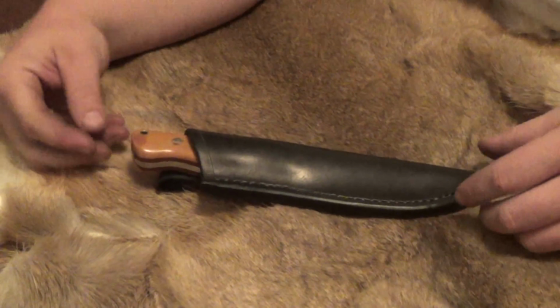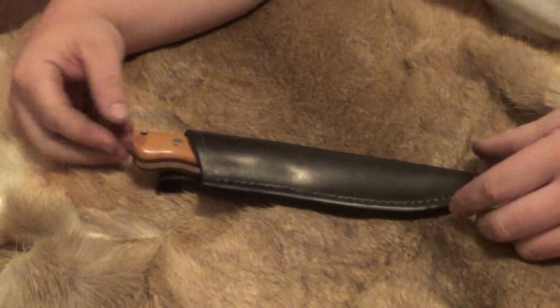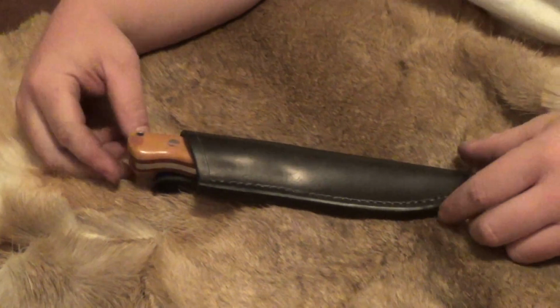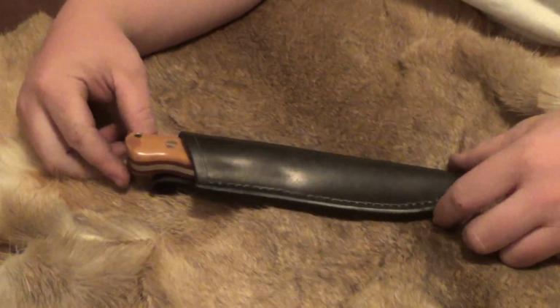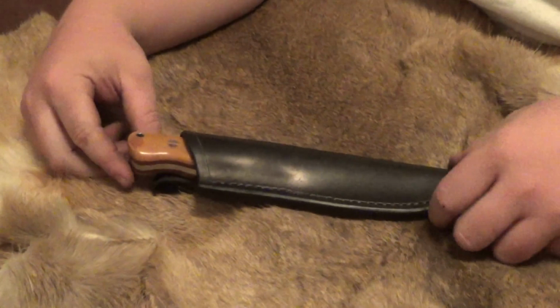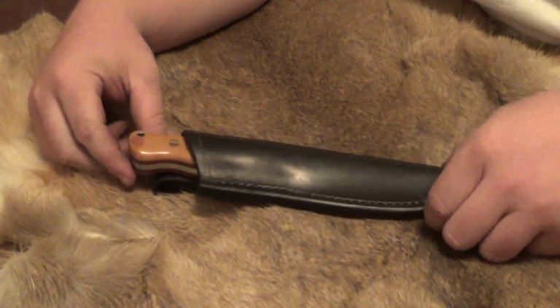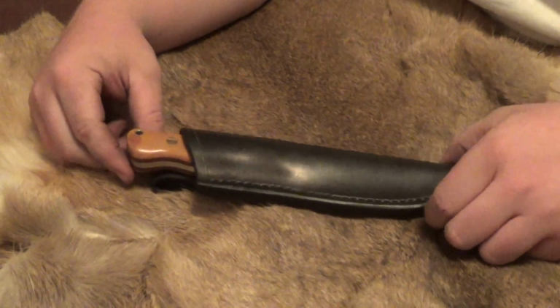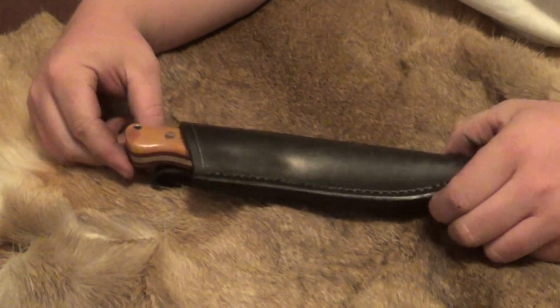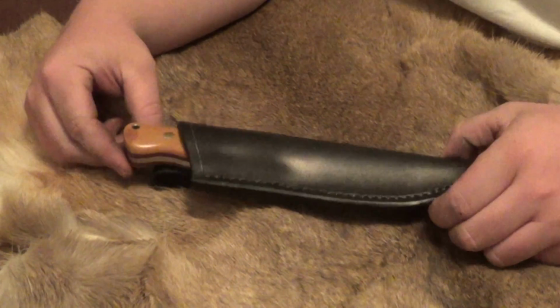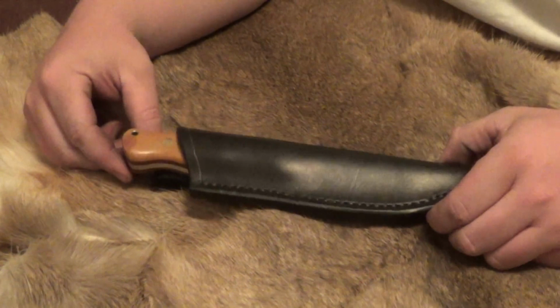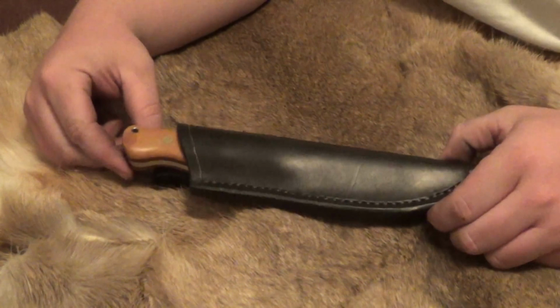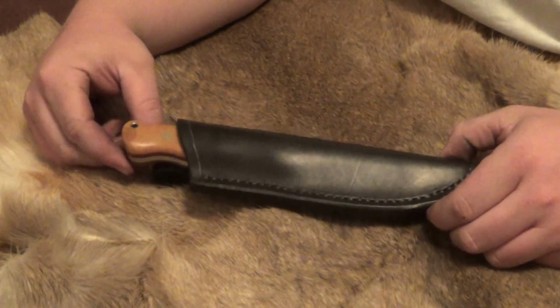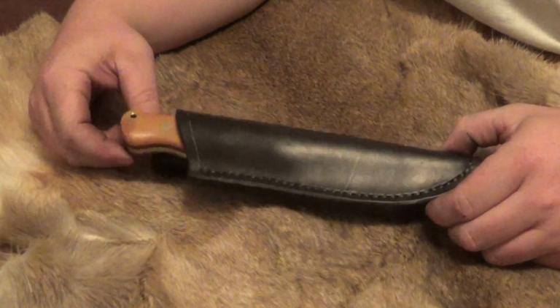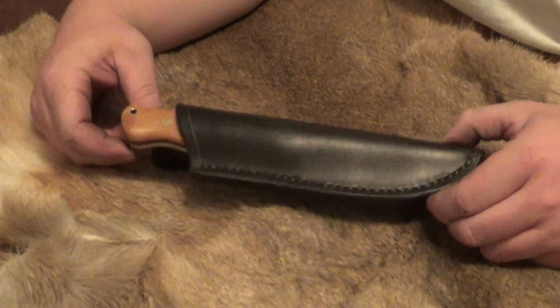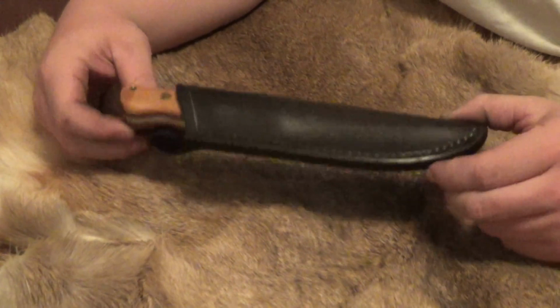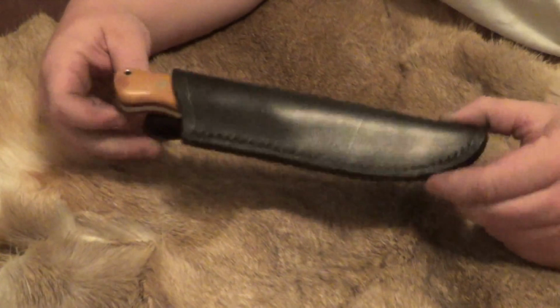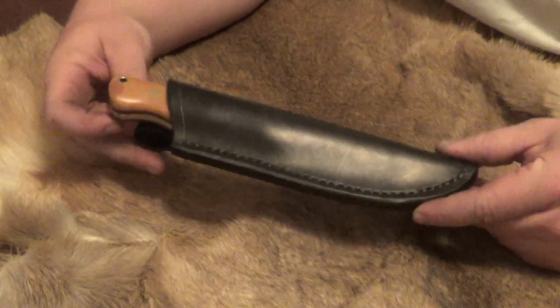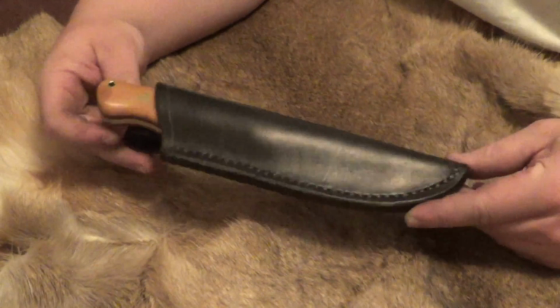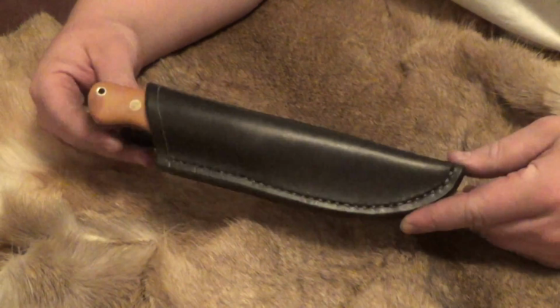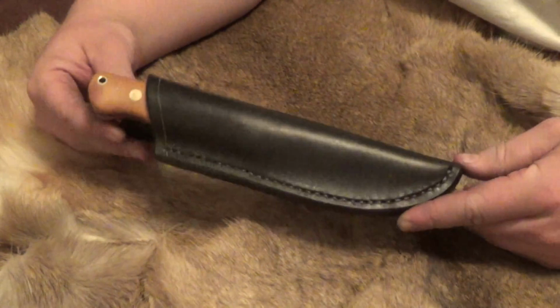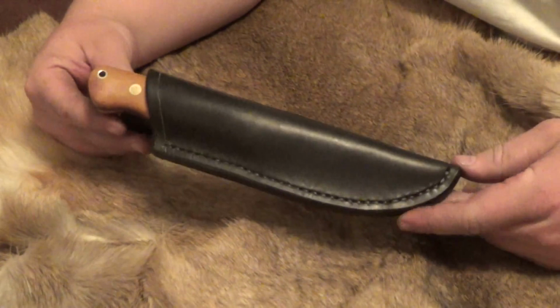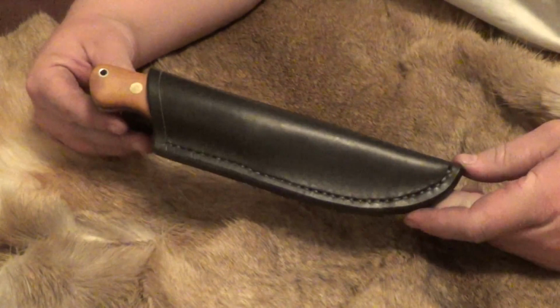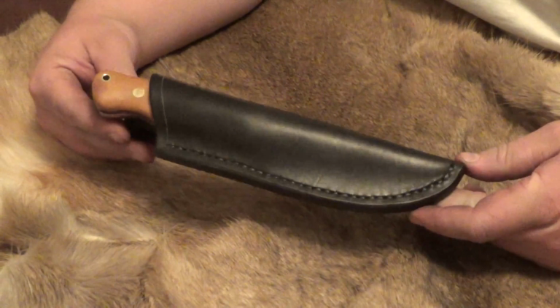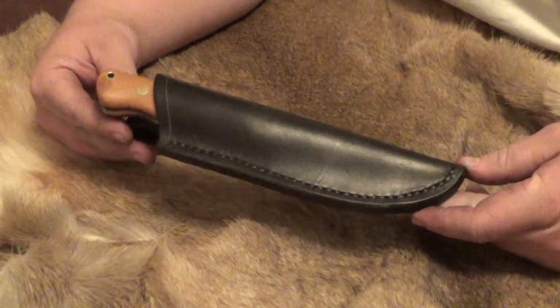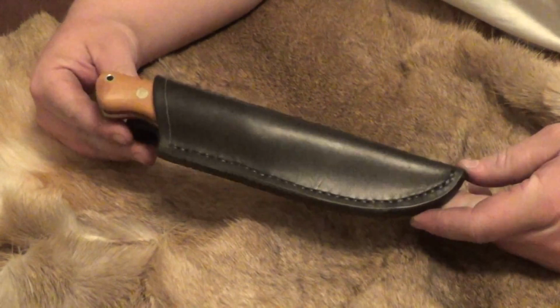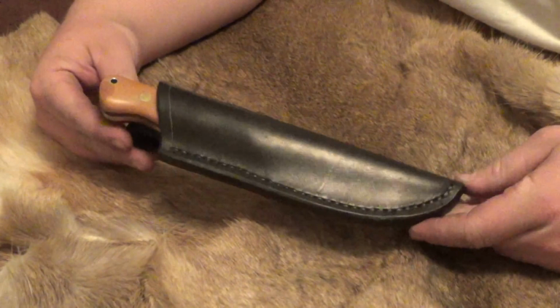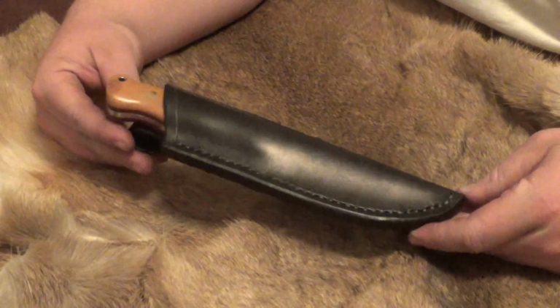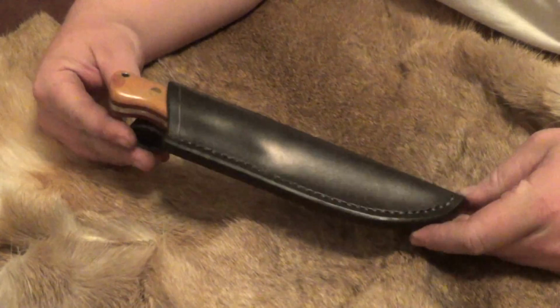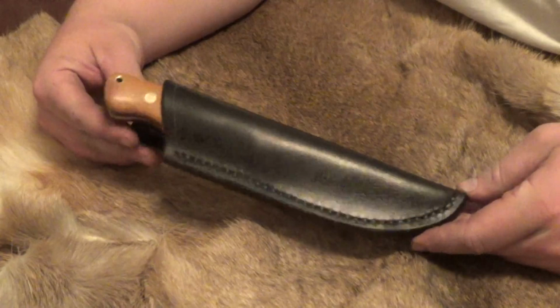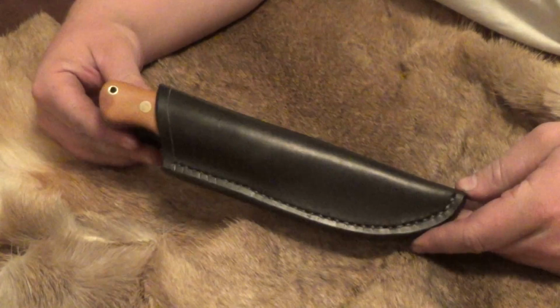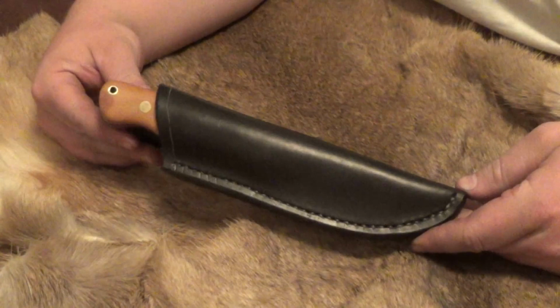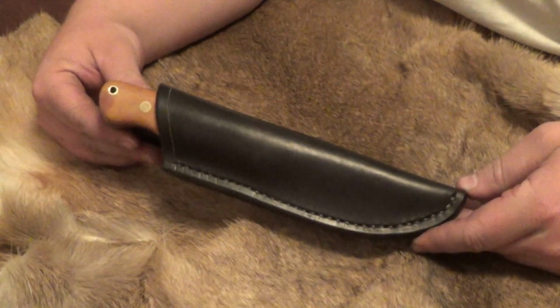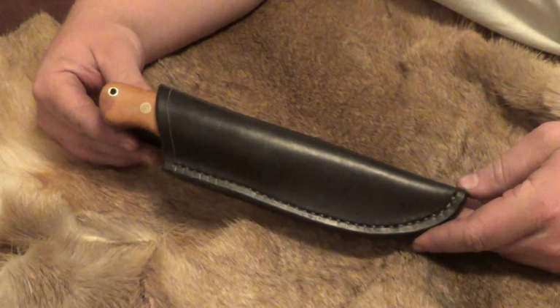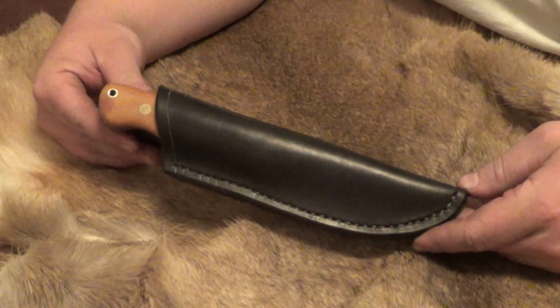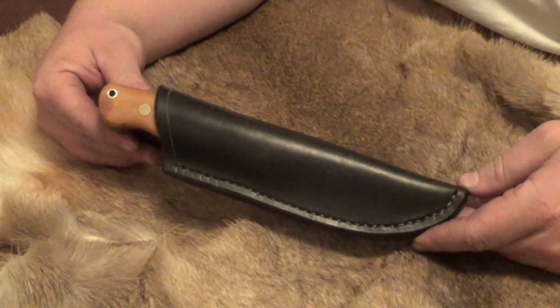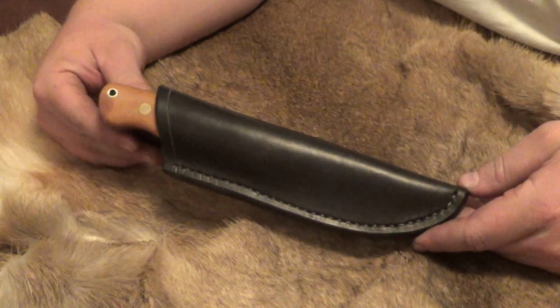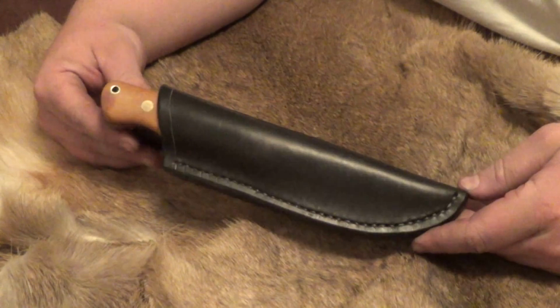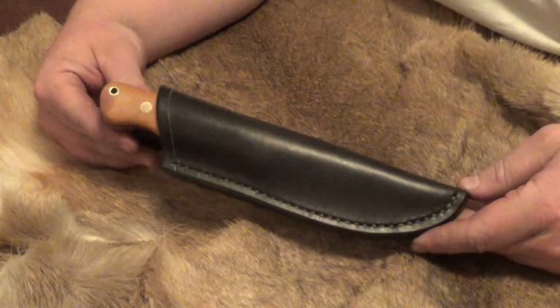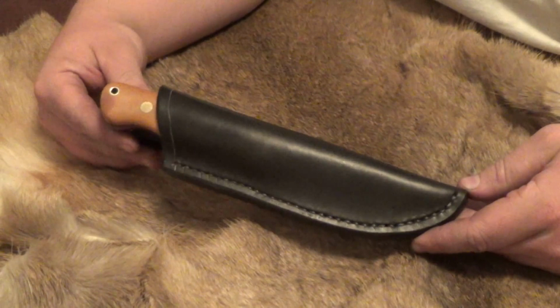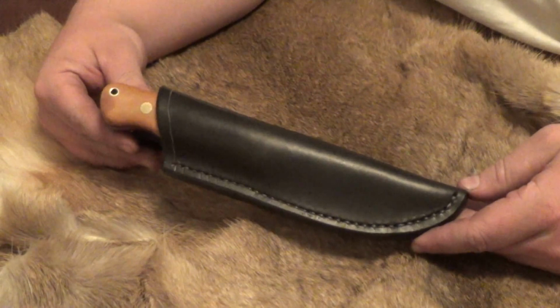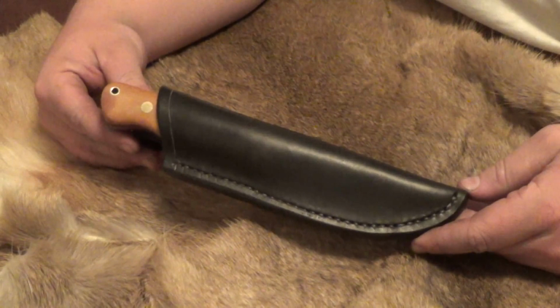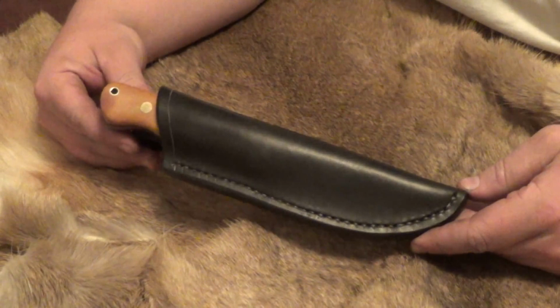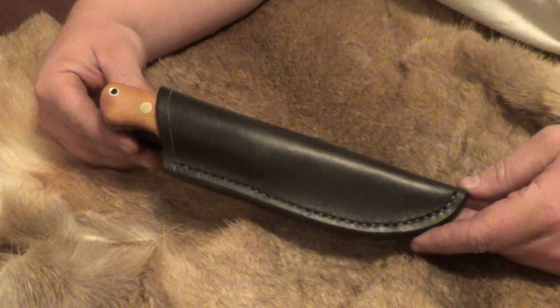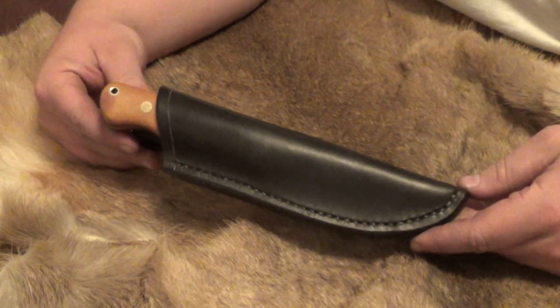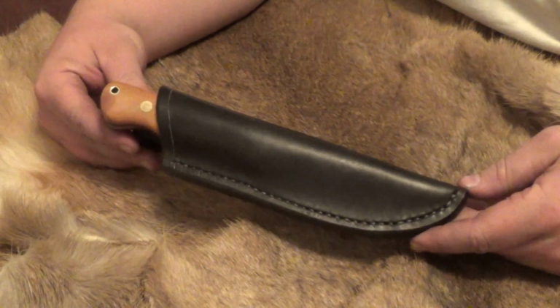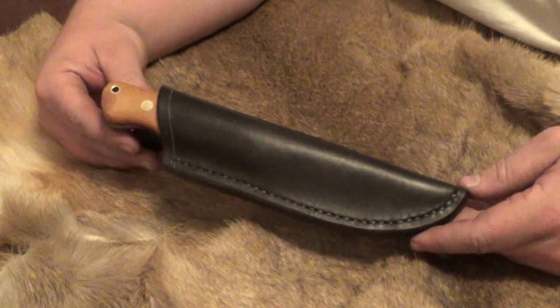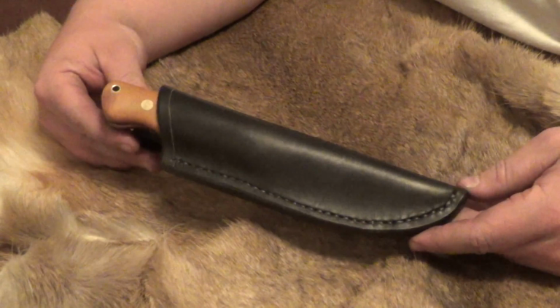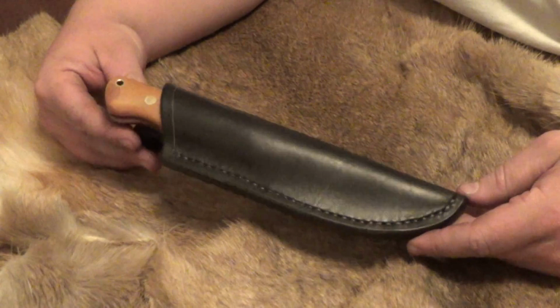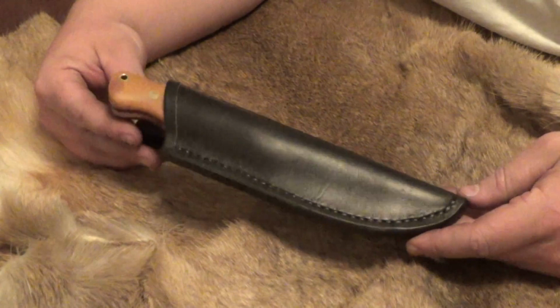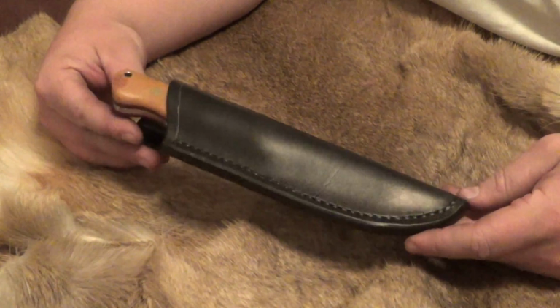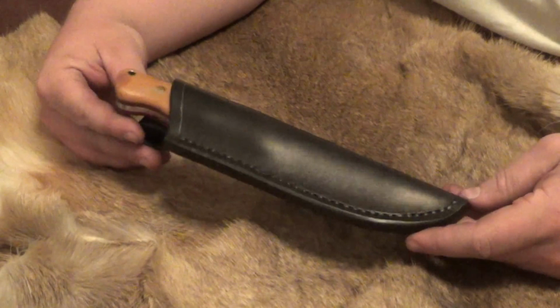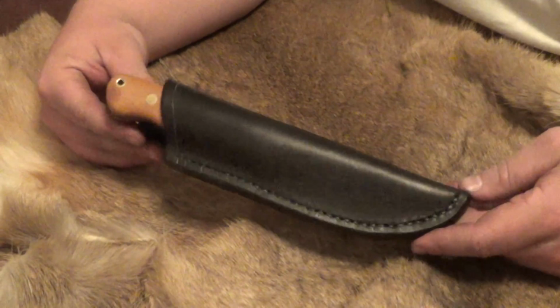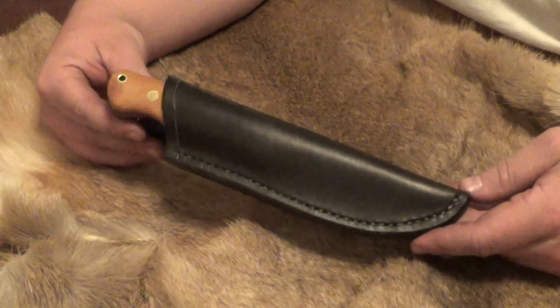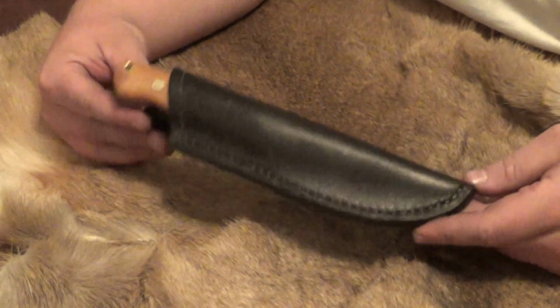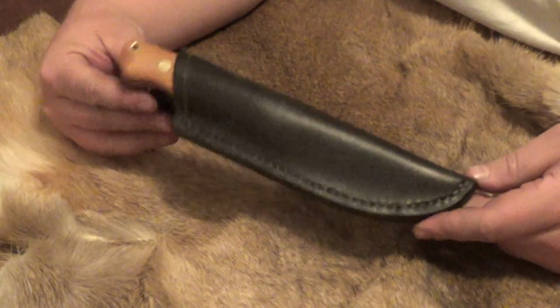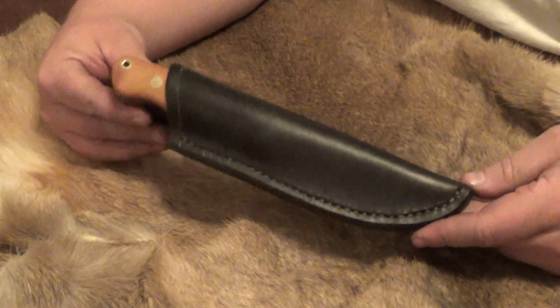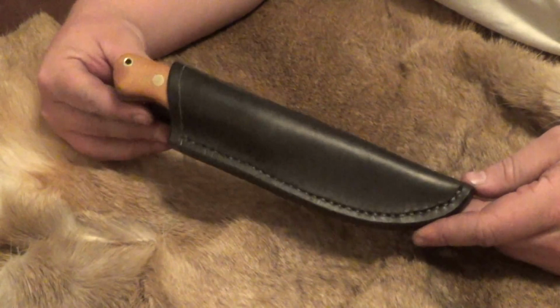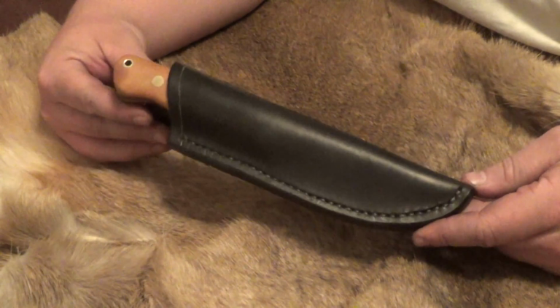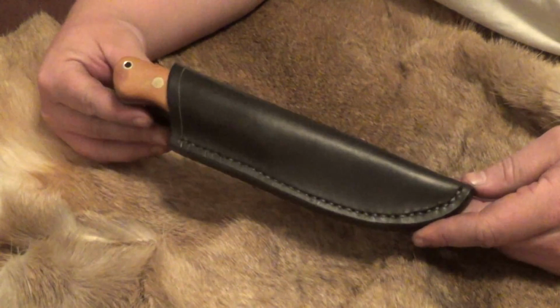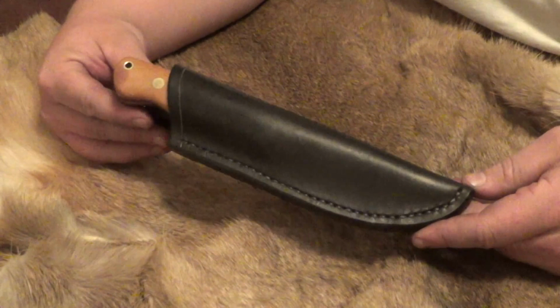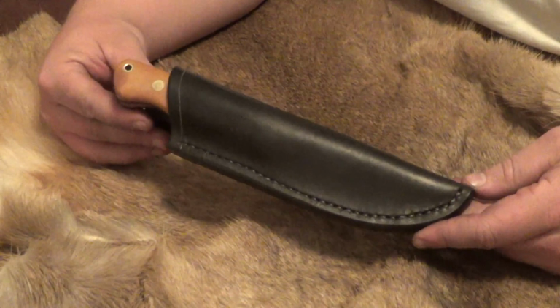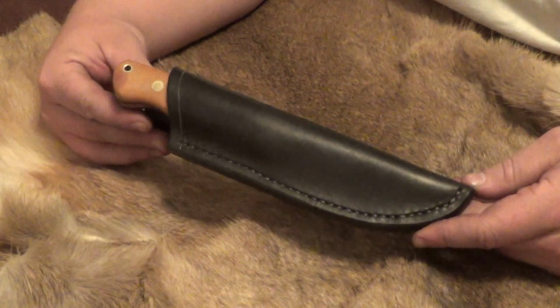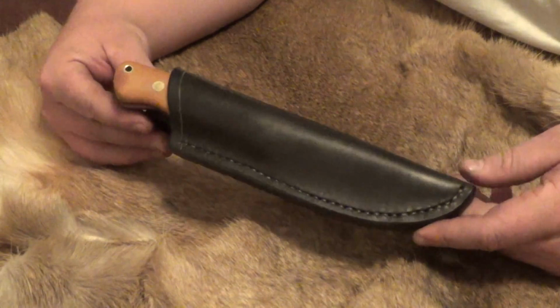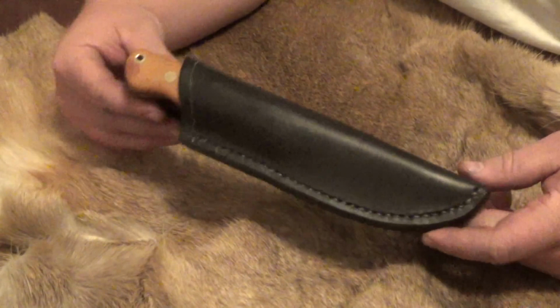Hey, I just wanted to show you another knife here that I completed for someone on Bushcraft USA. It's another one of my Bushcrafter models.